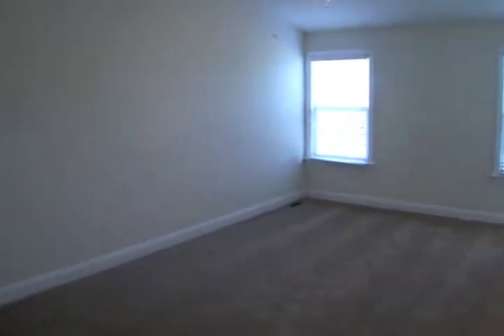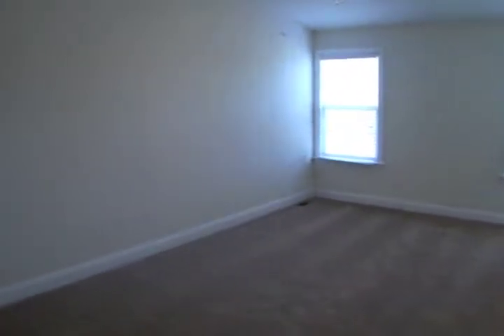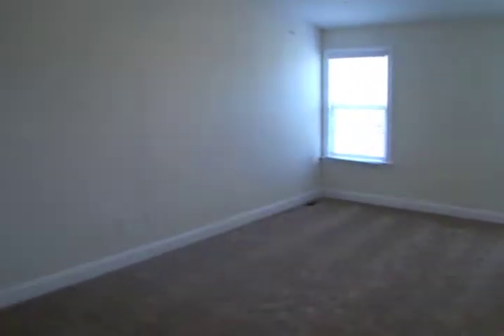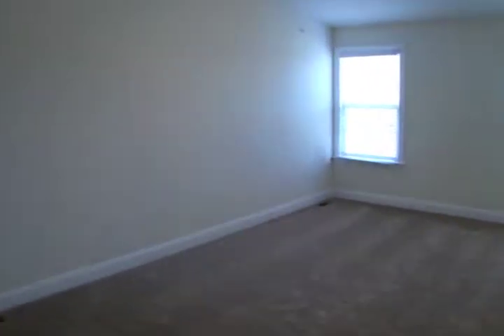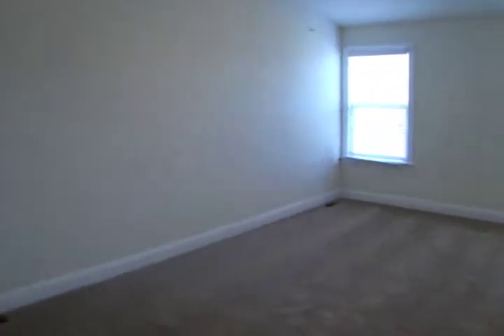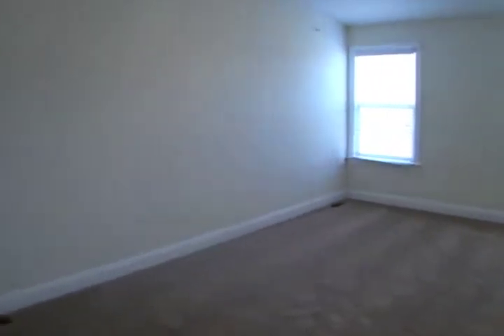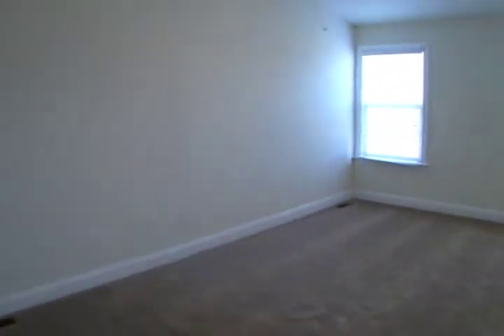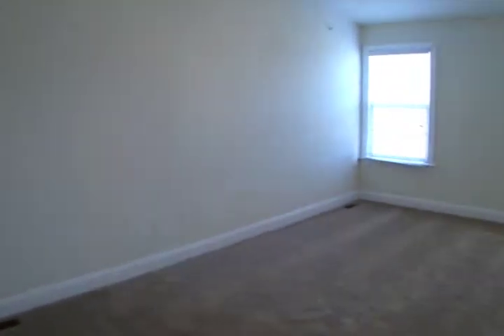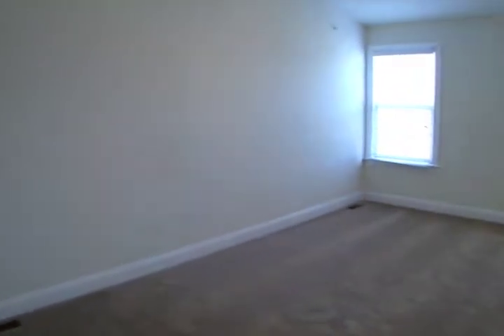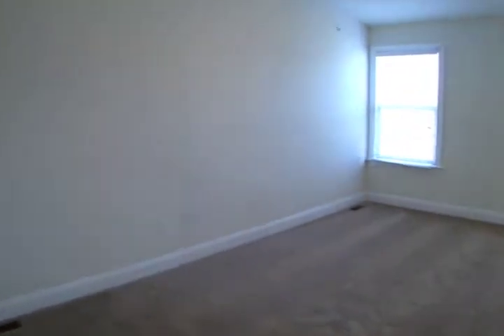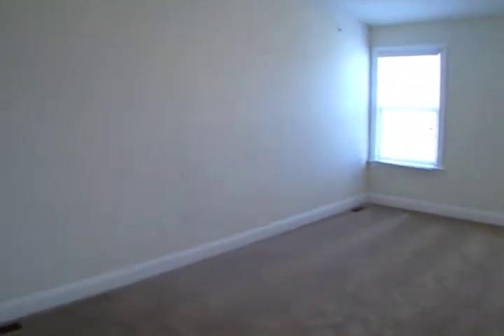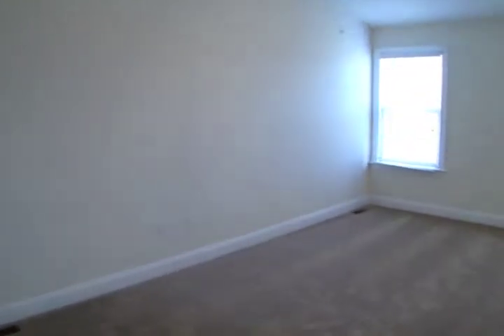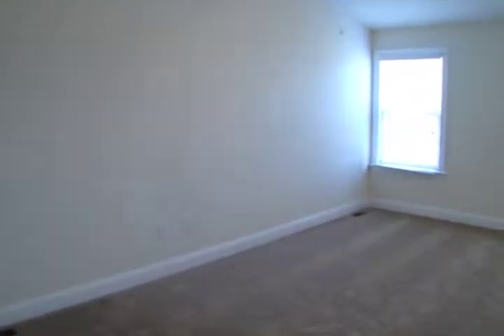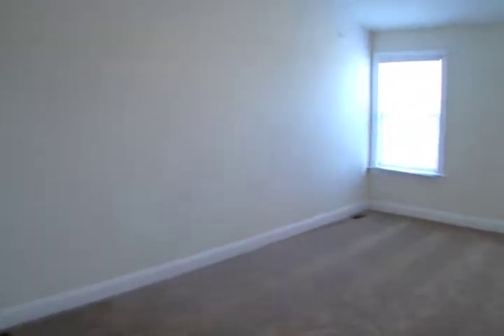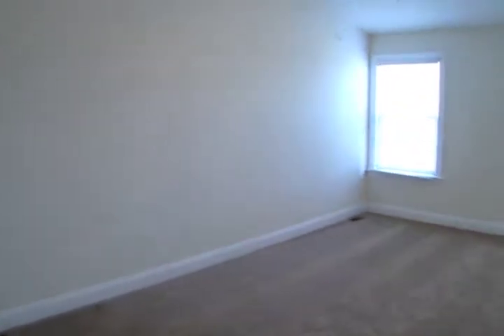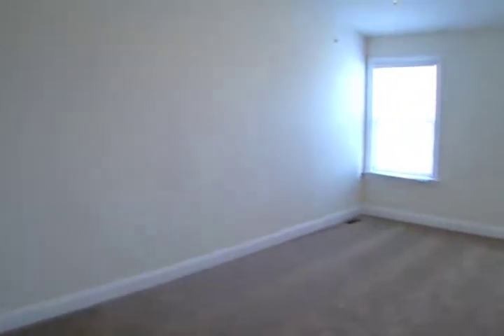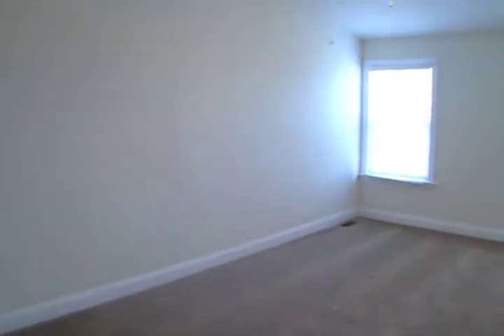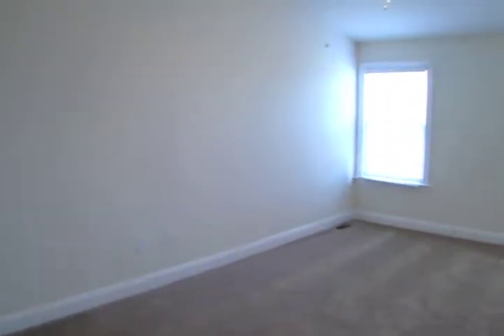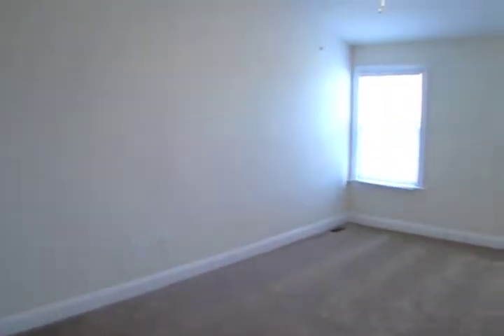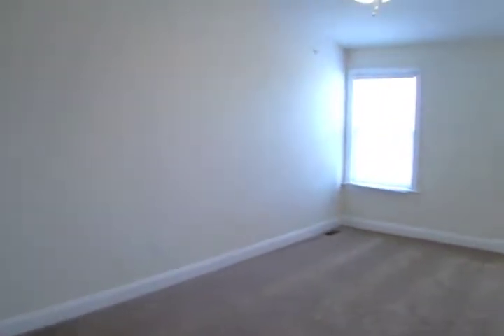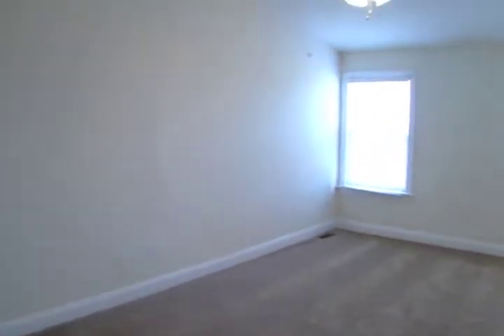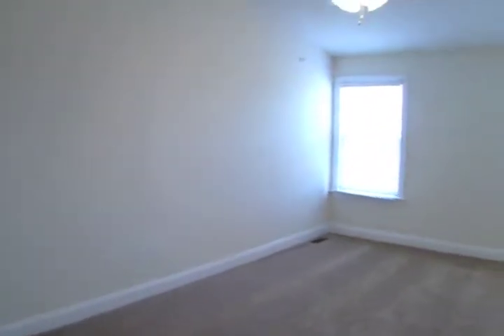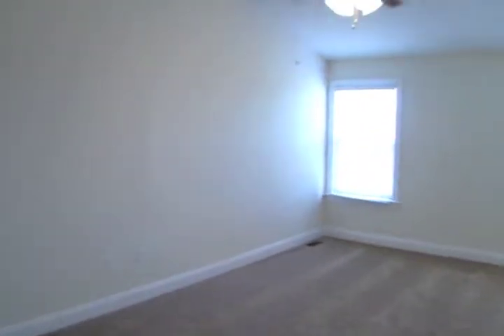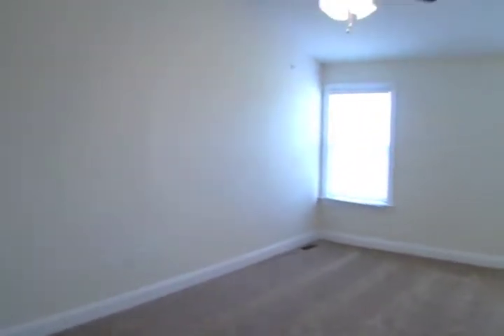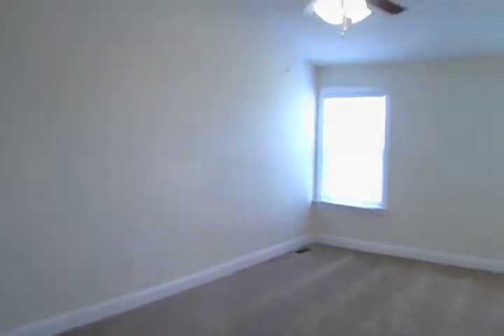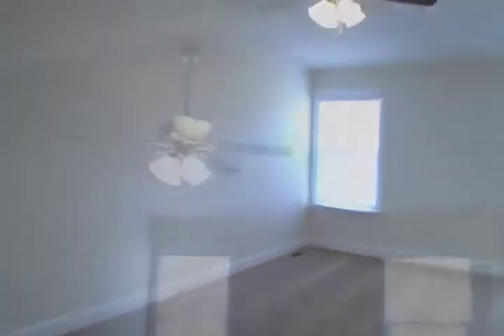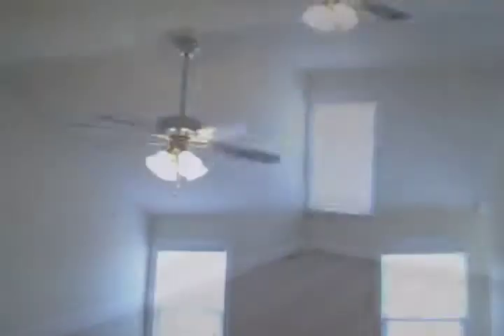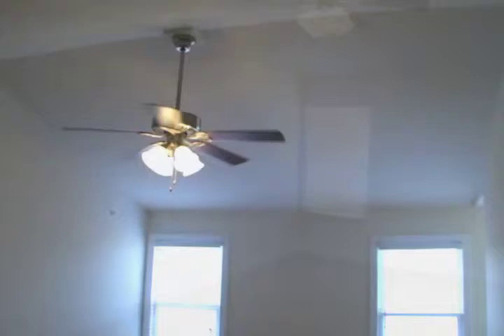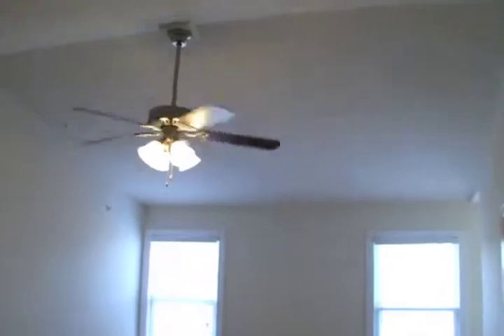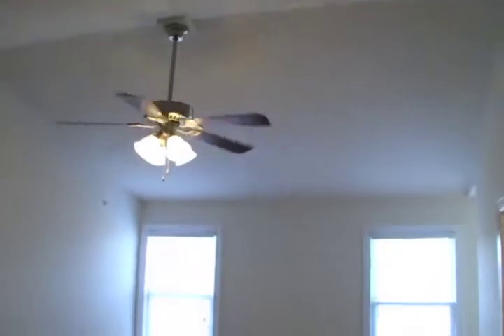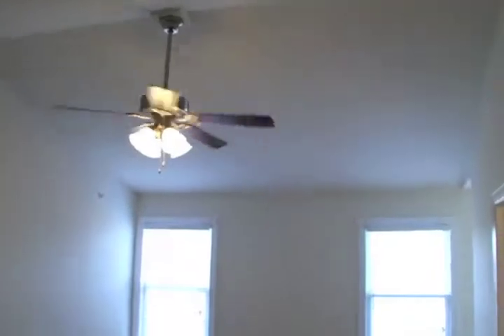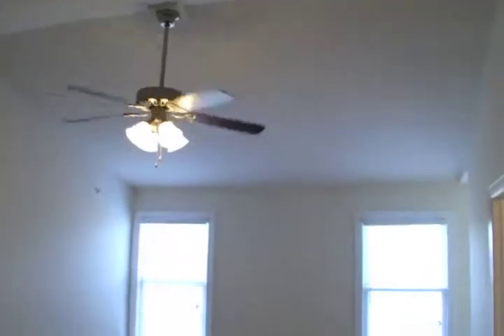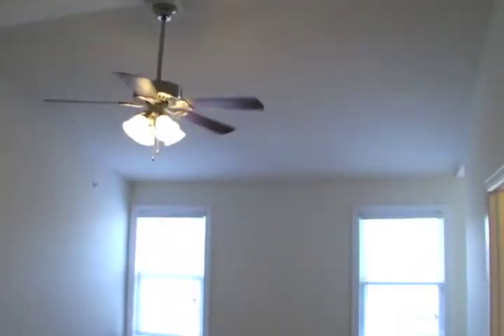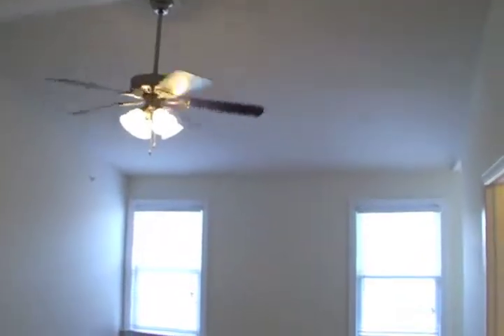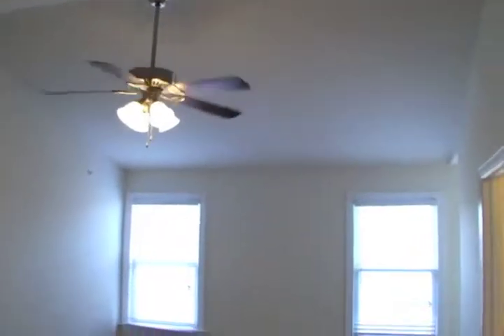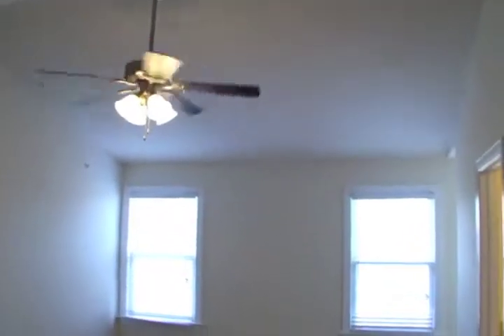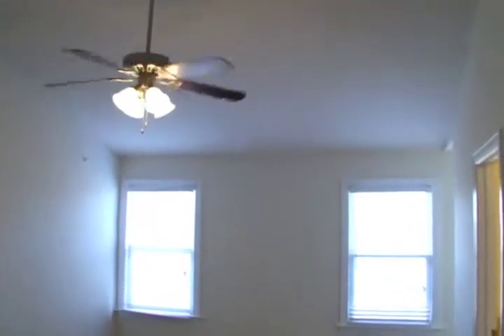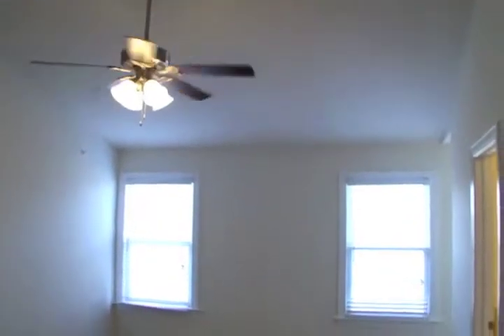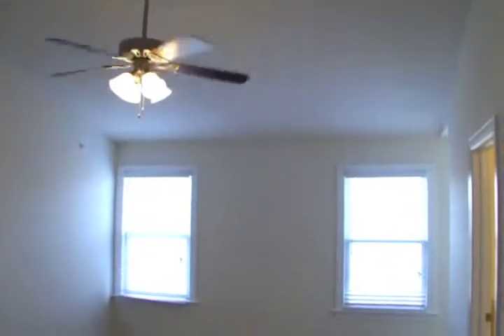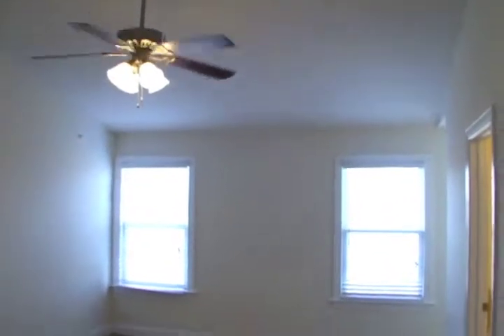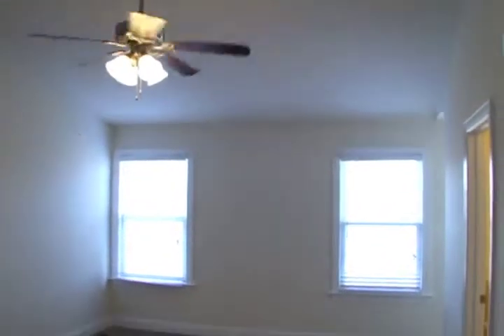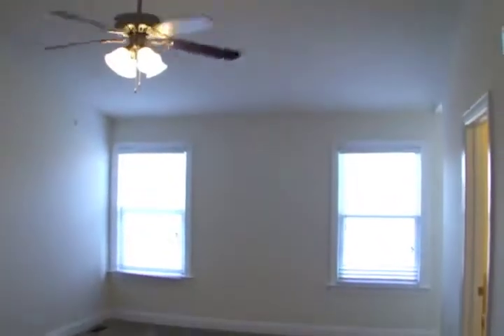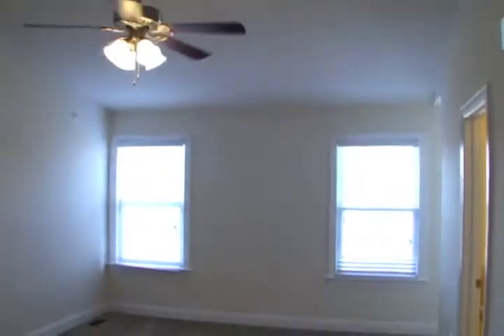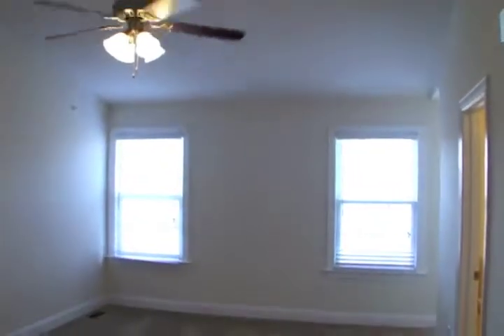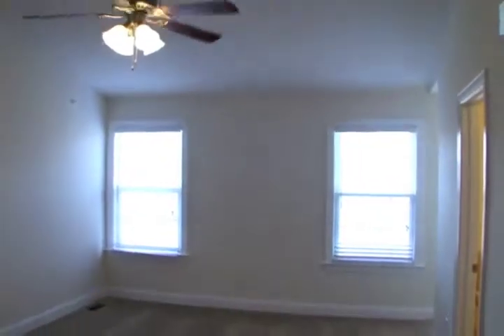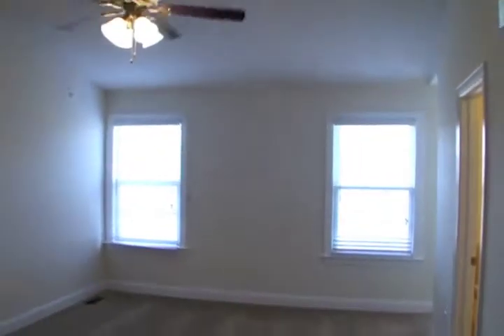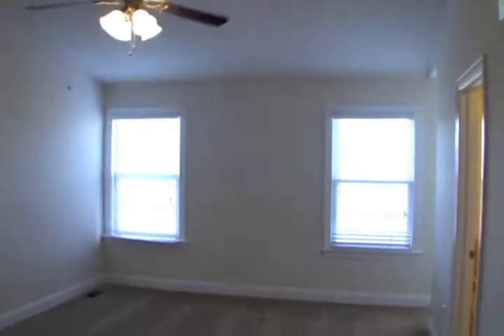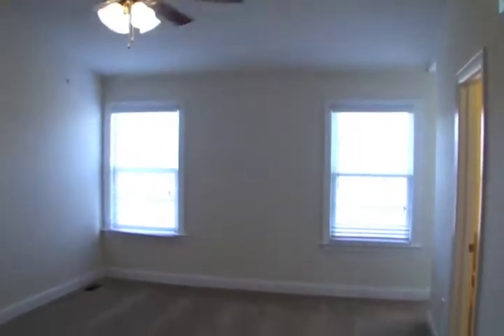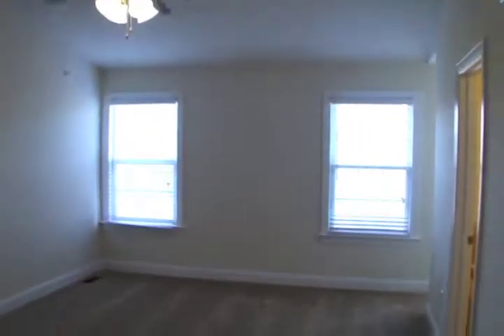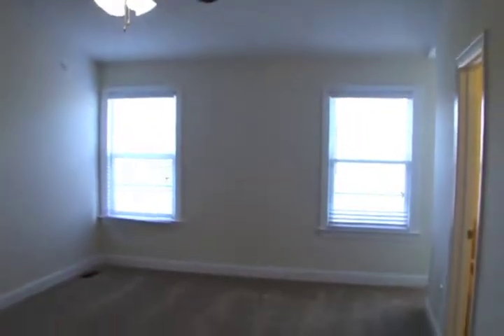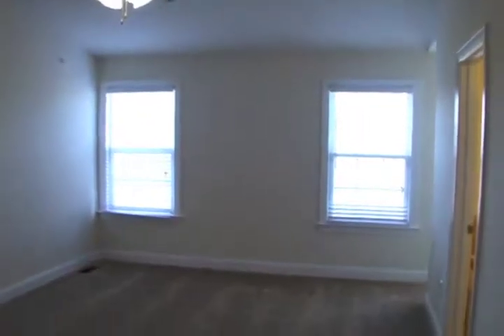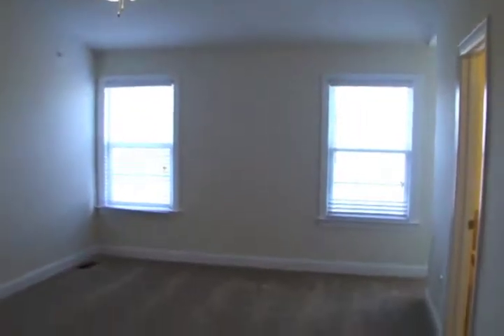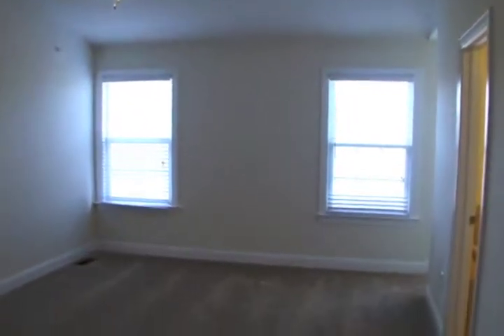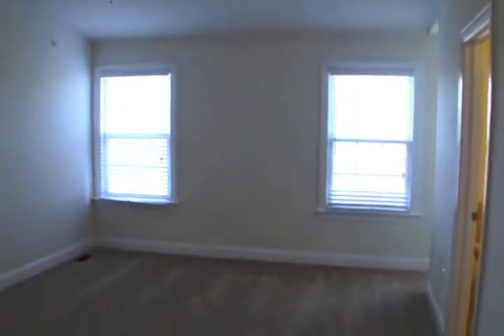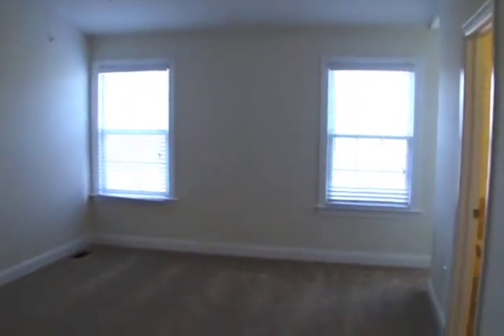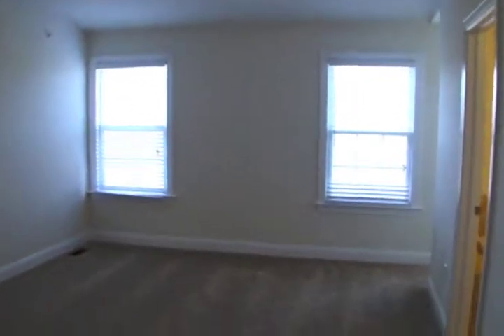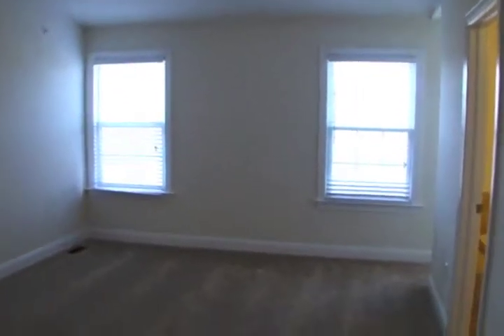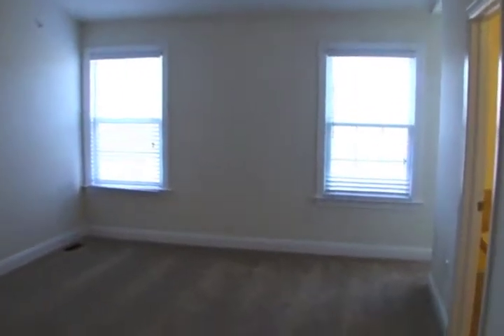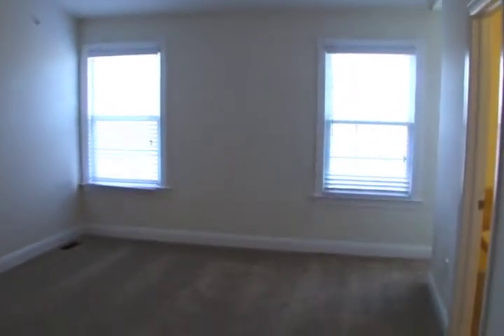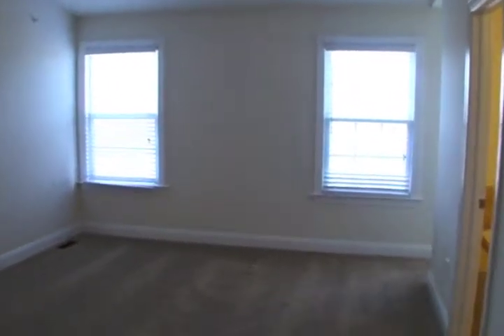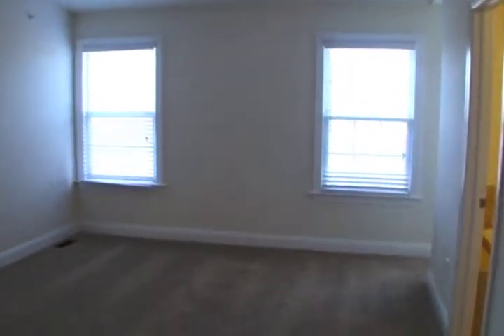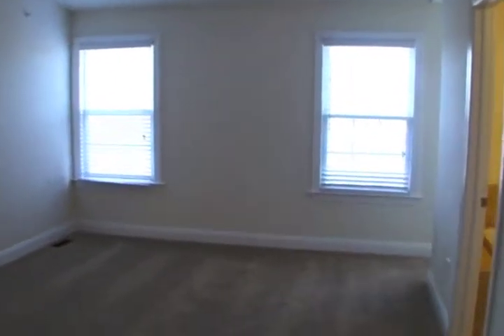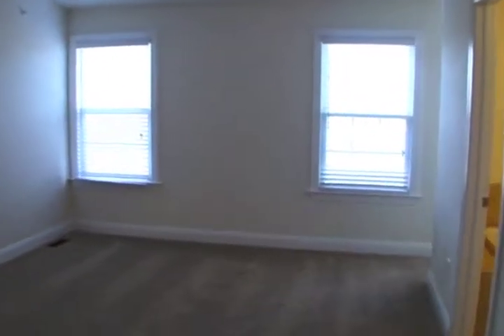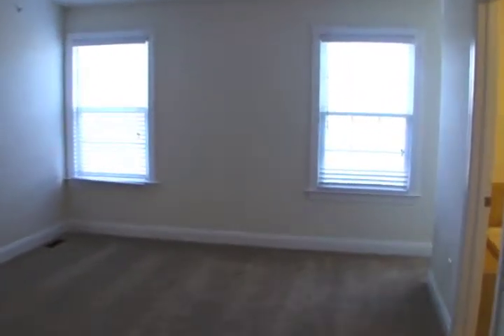Ending every day in the master suite, with cathedral ceiling and large walk-in closet.